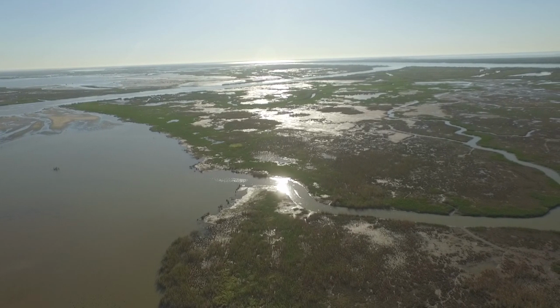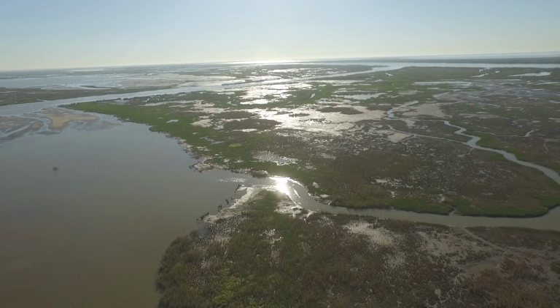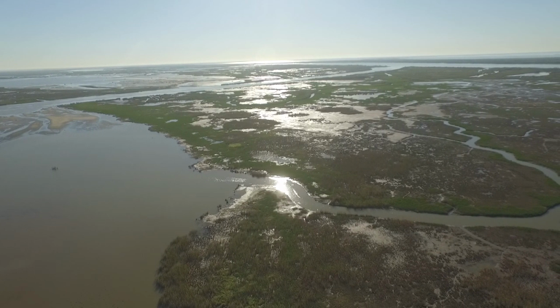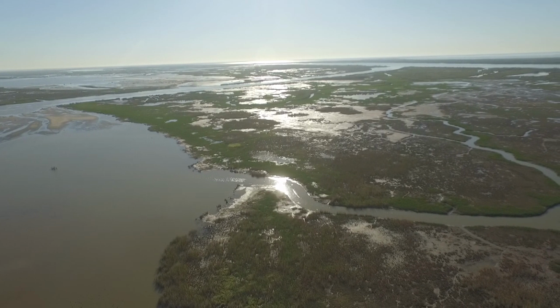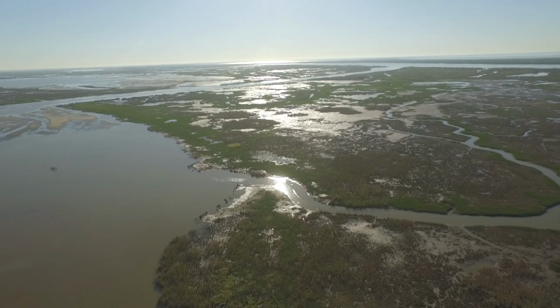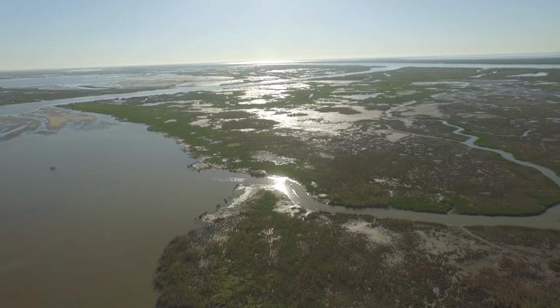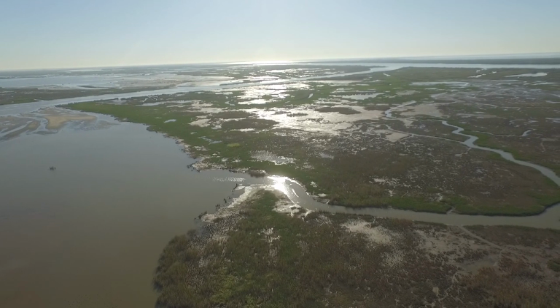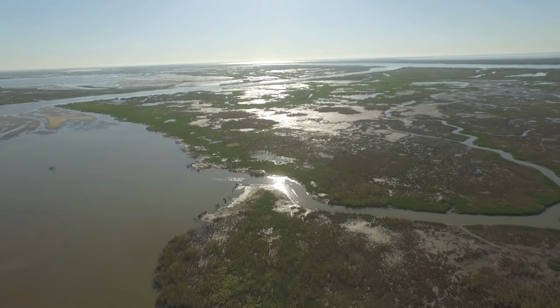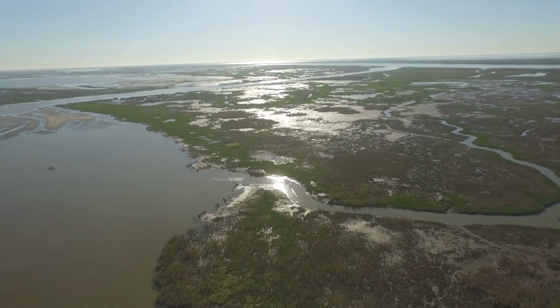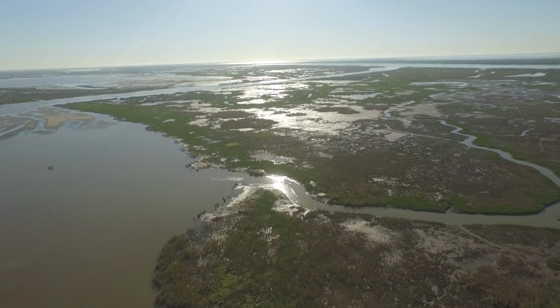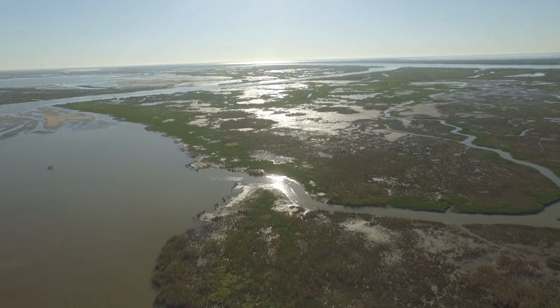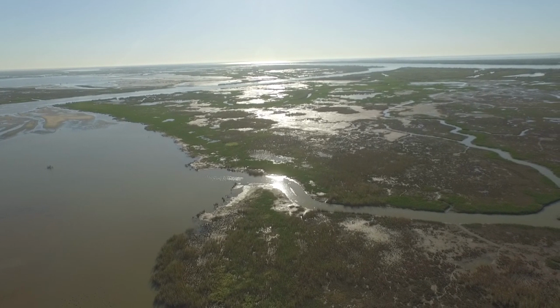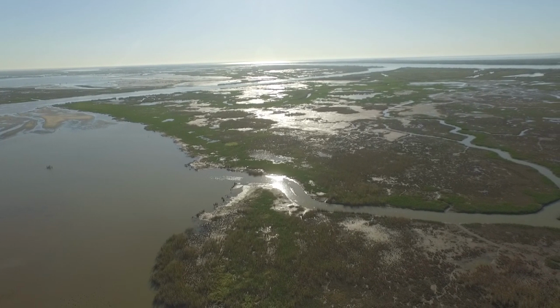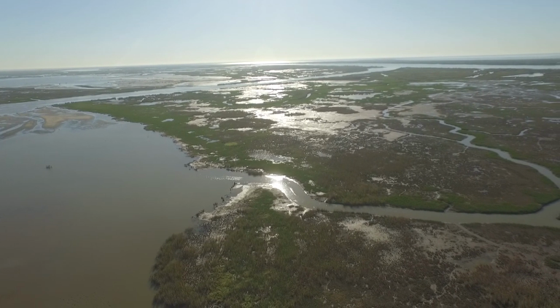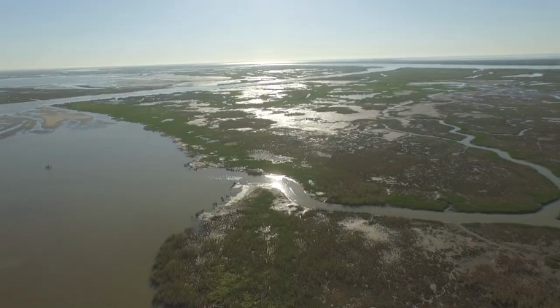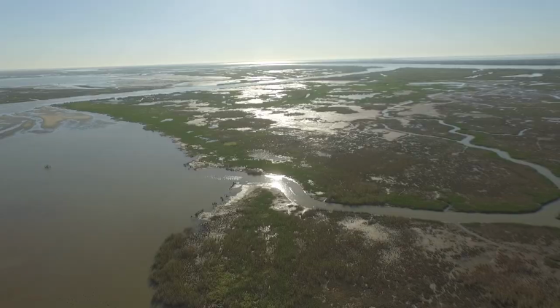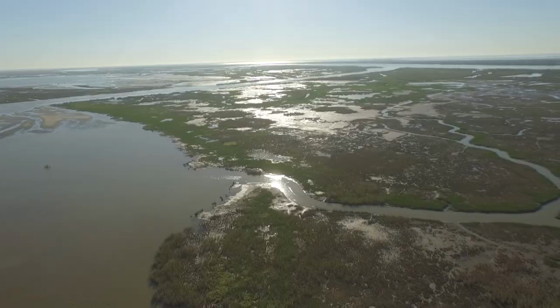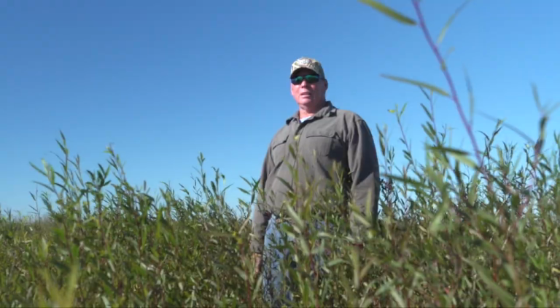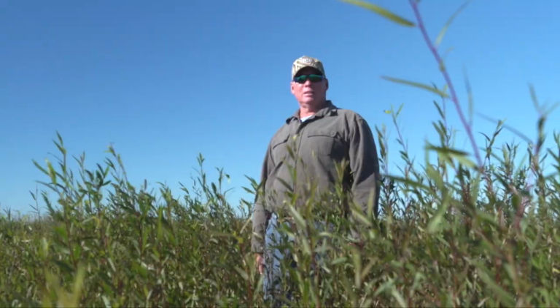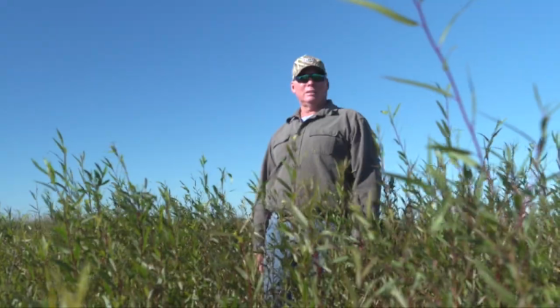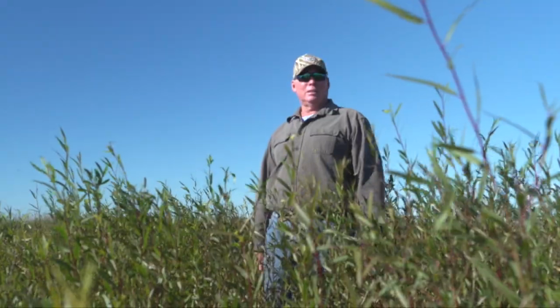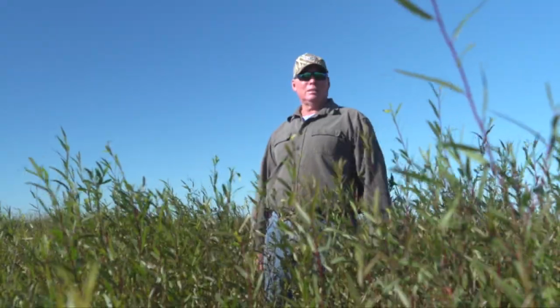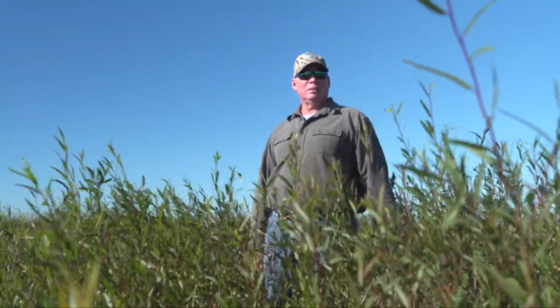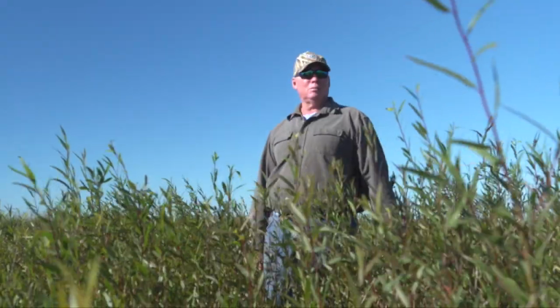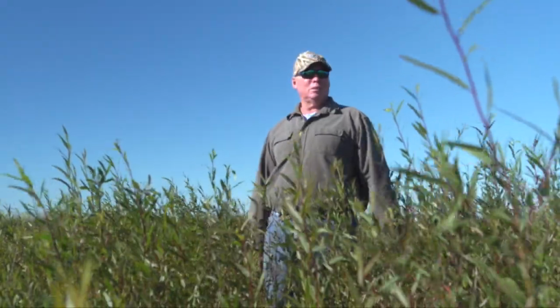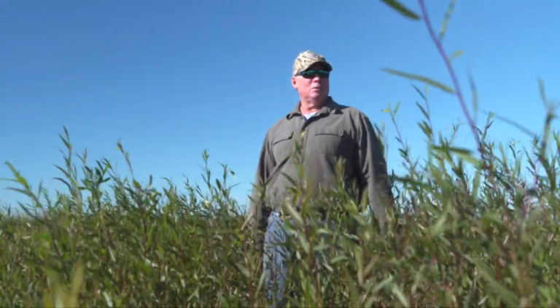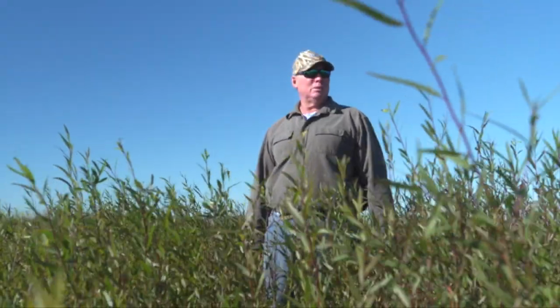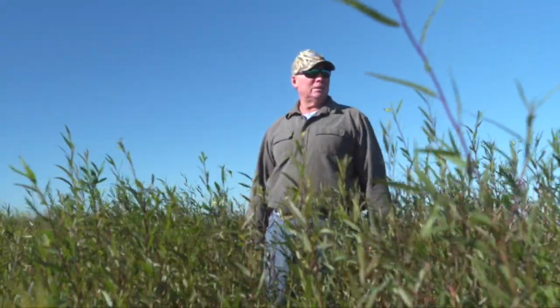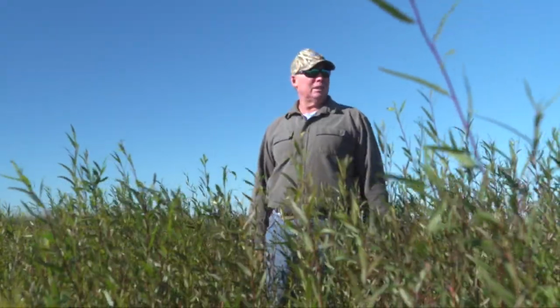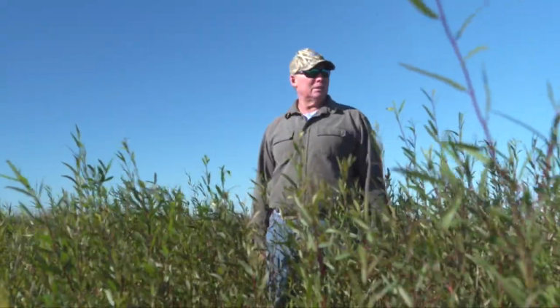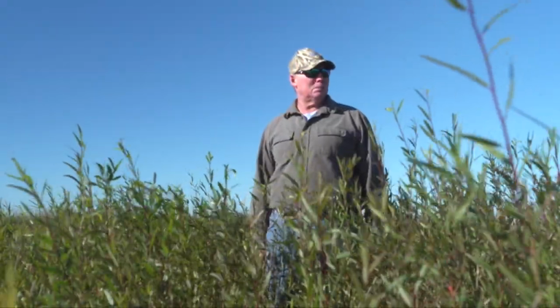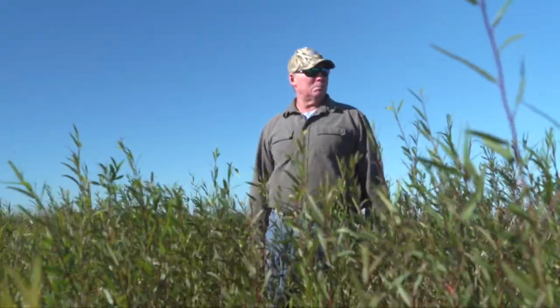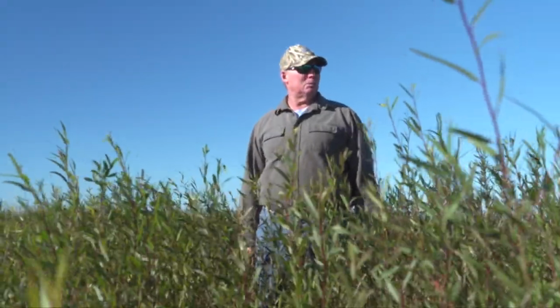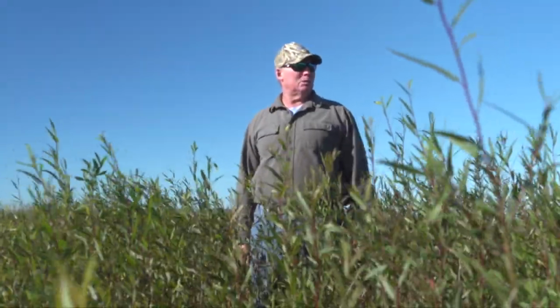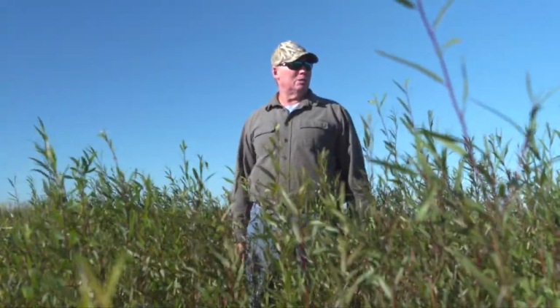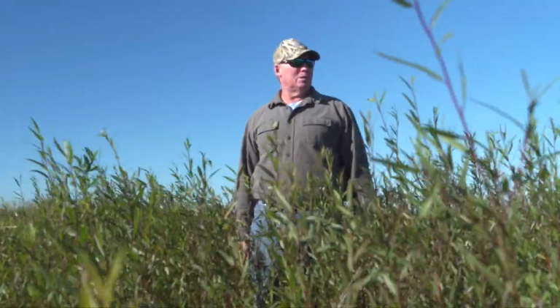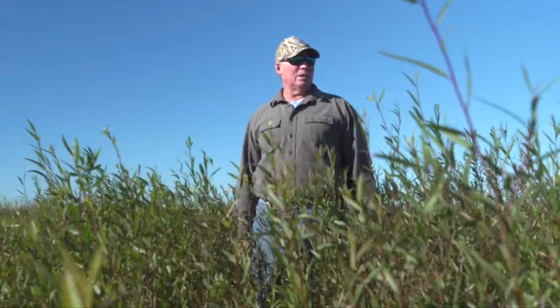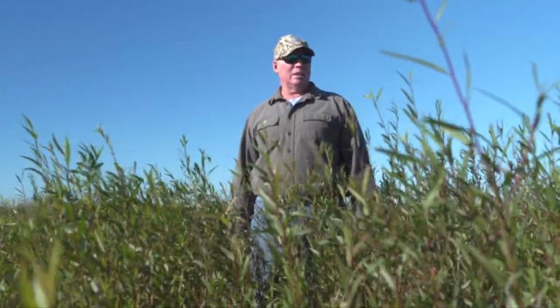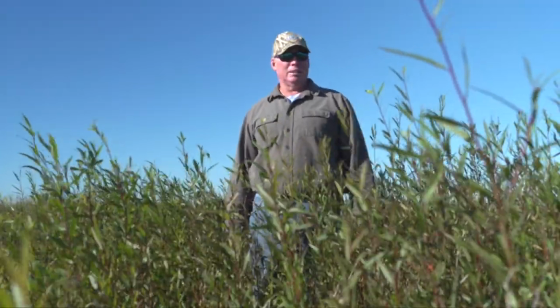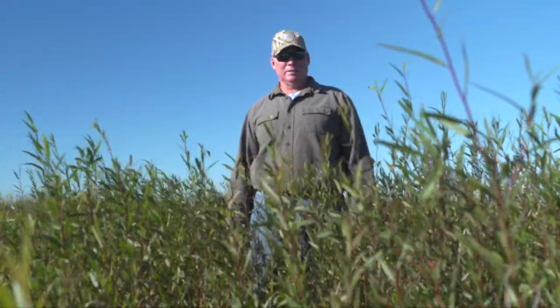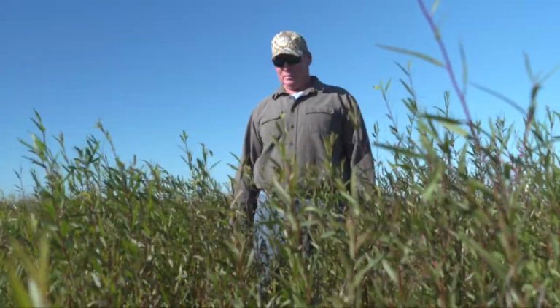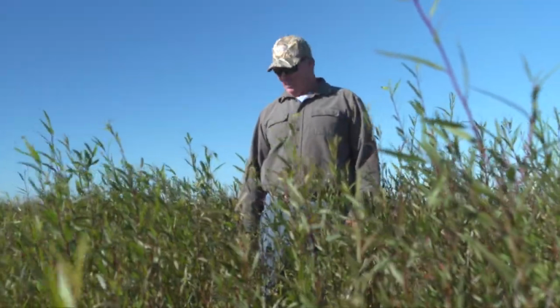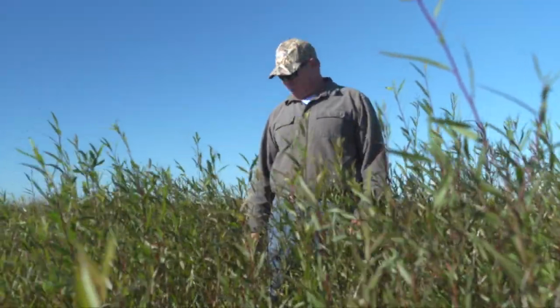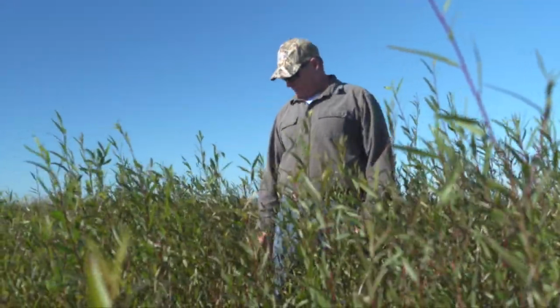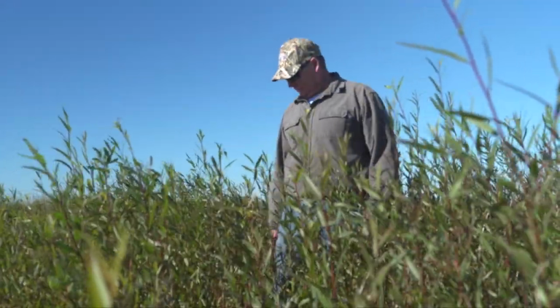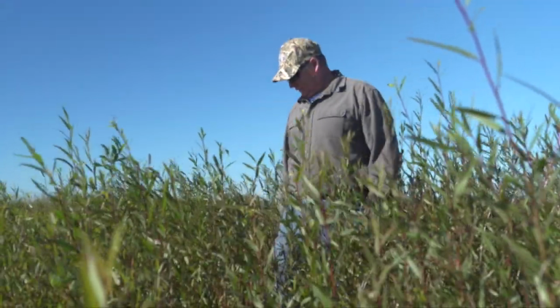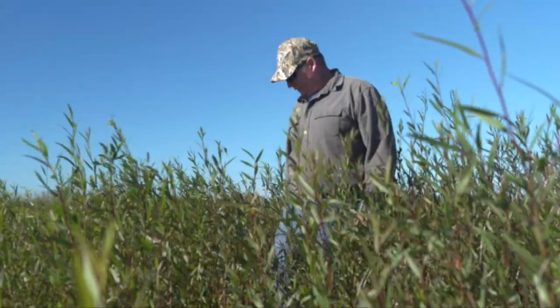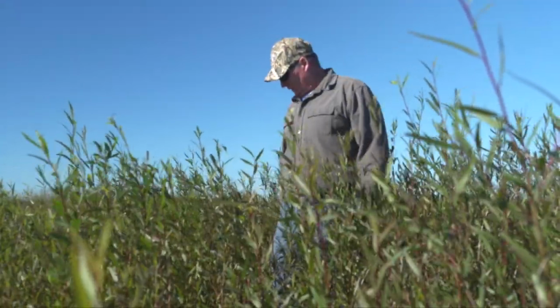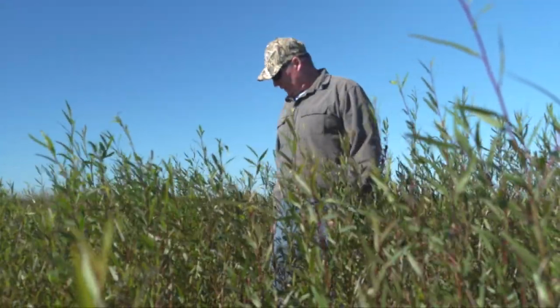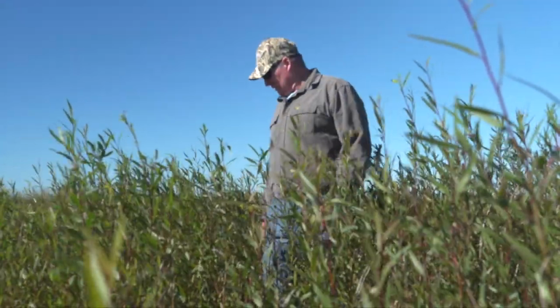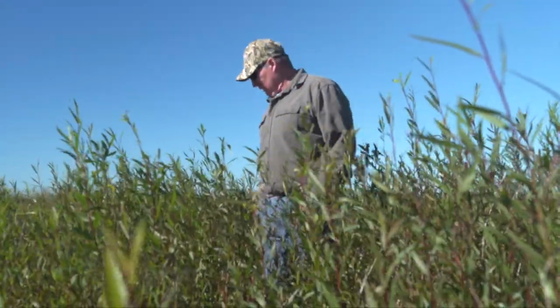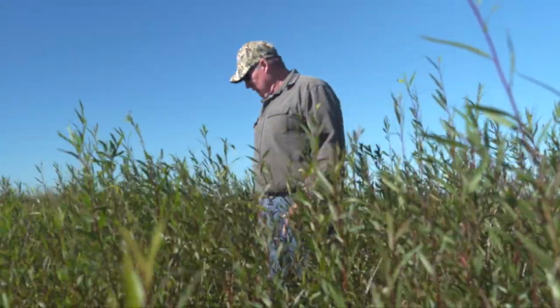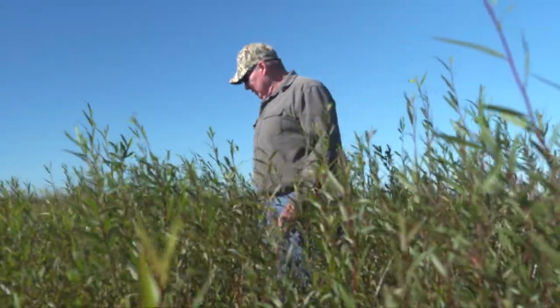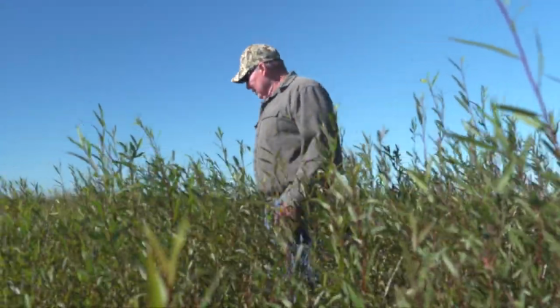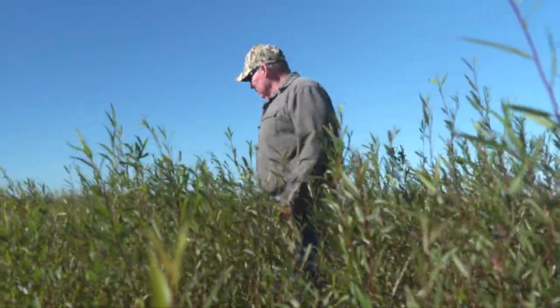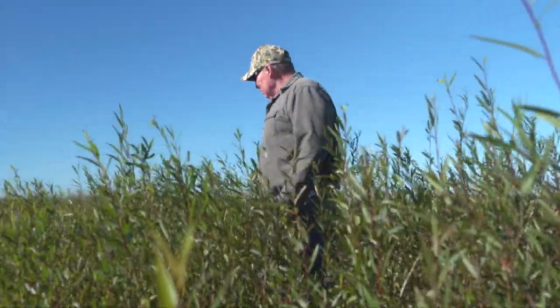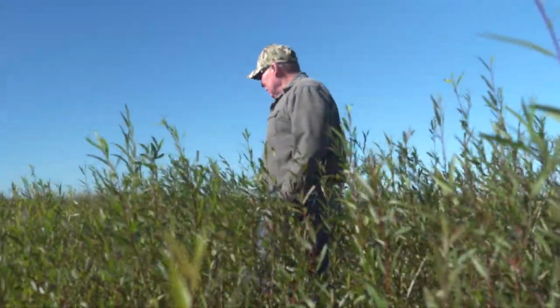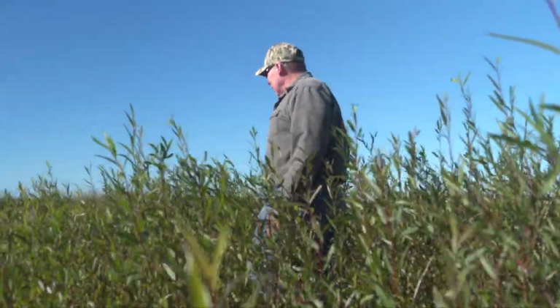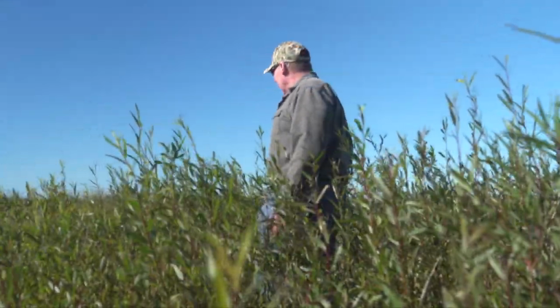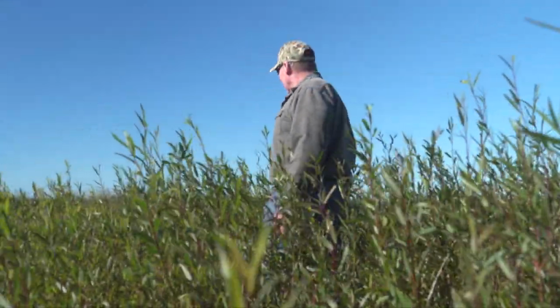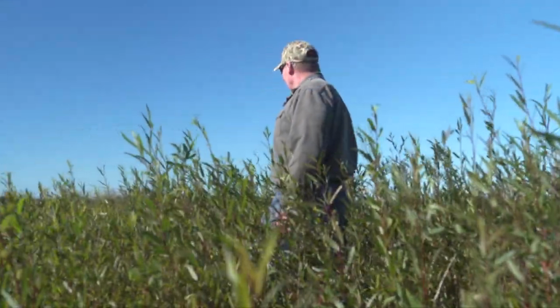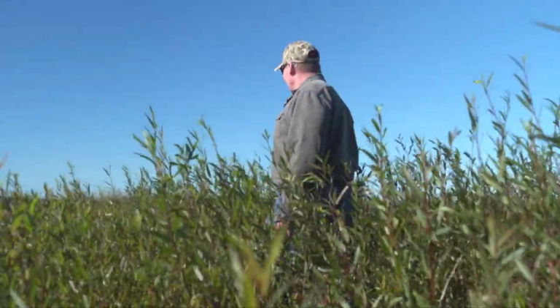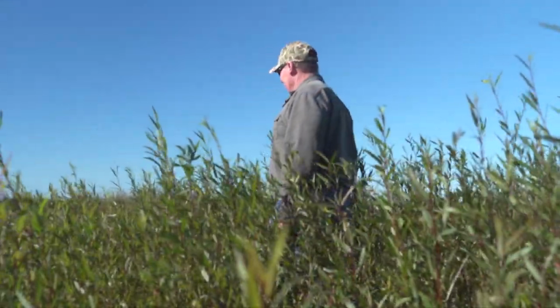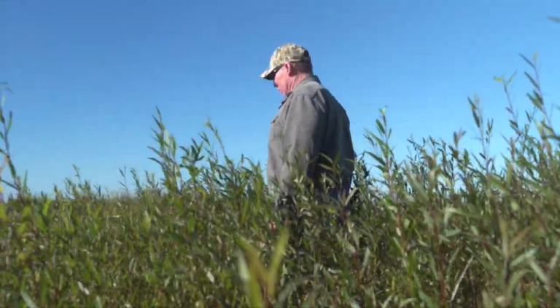I mean, I love it. Look at this — this is what Louisiana is supposed to look like. Man, I'm happy.